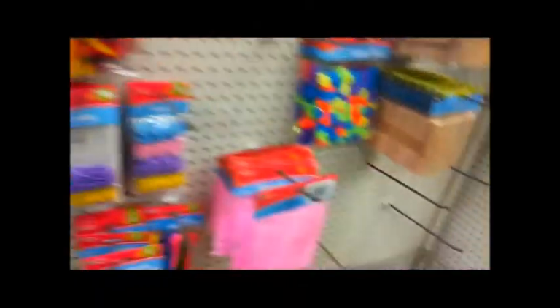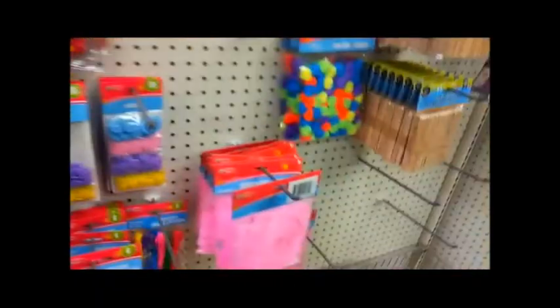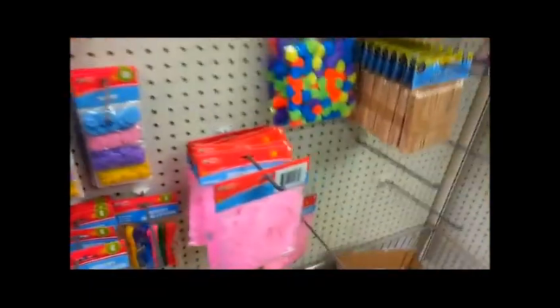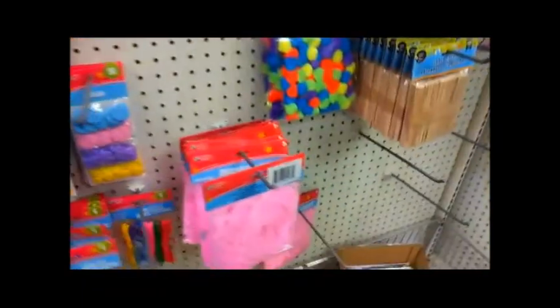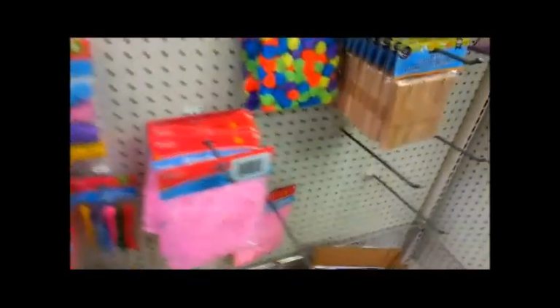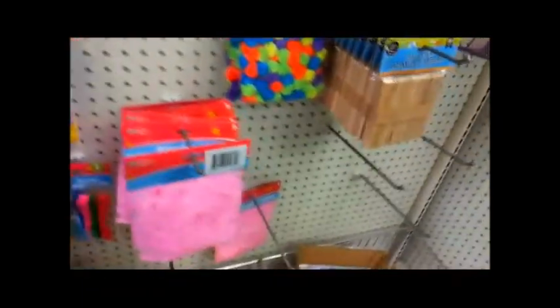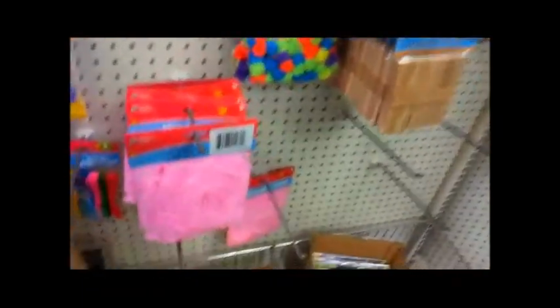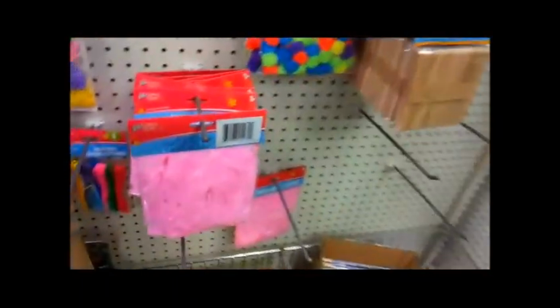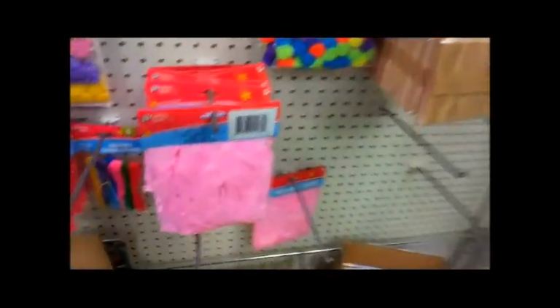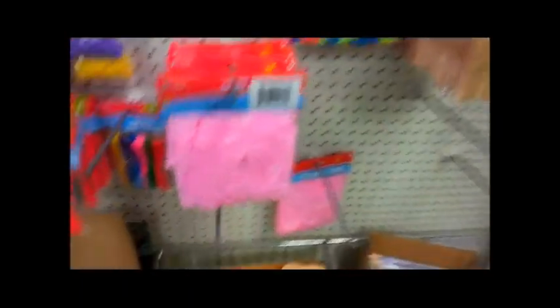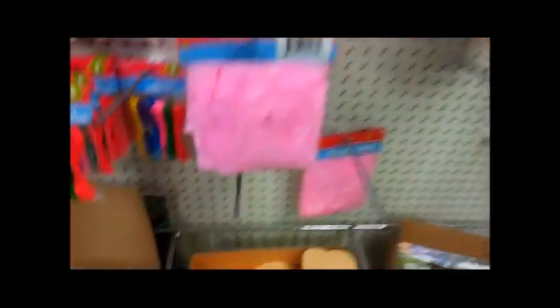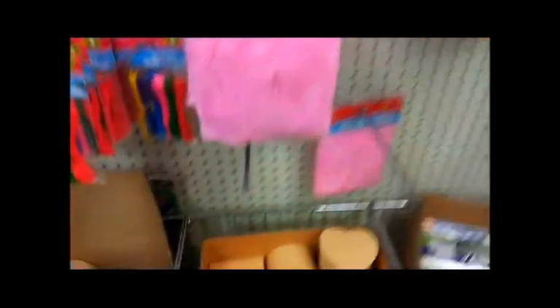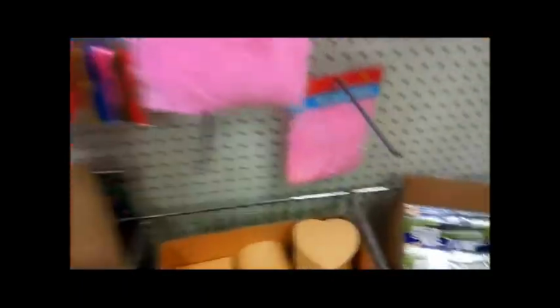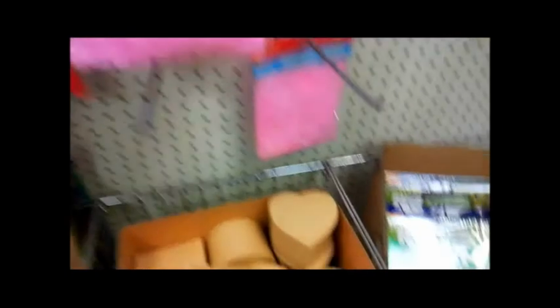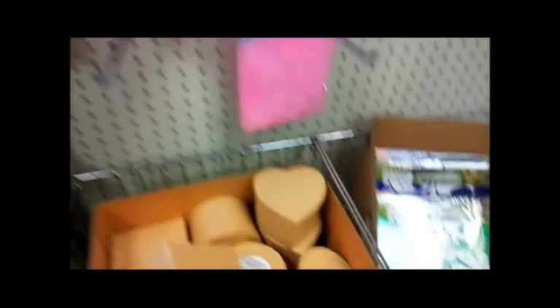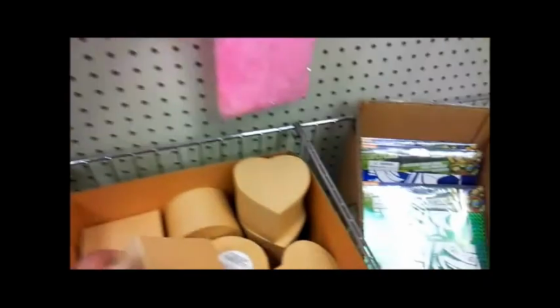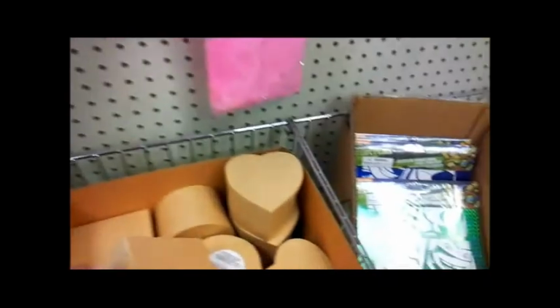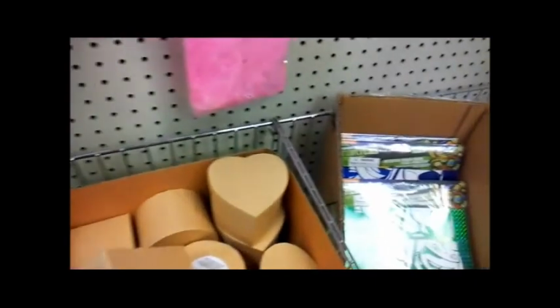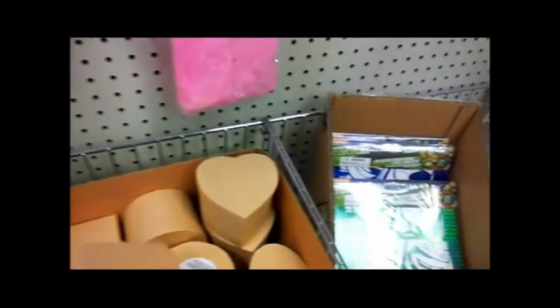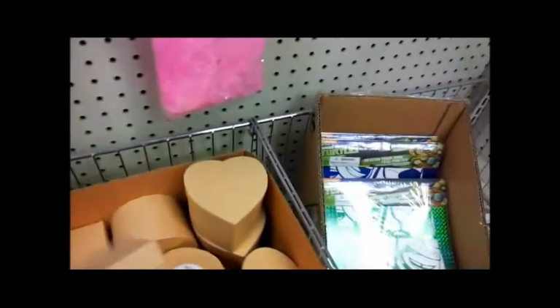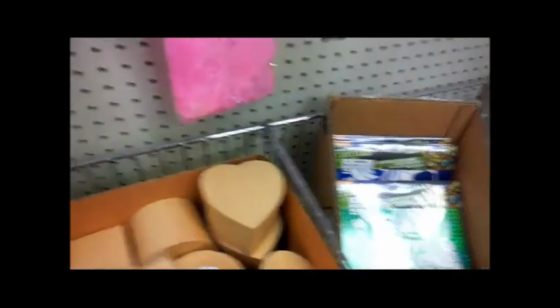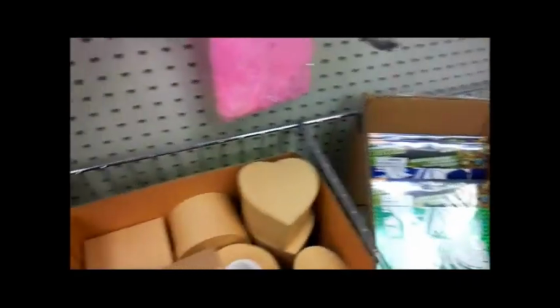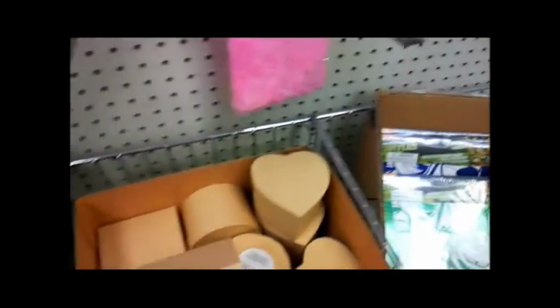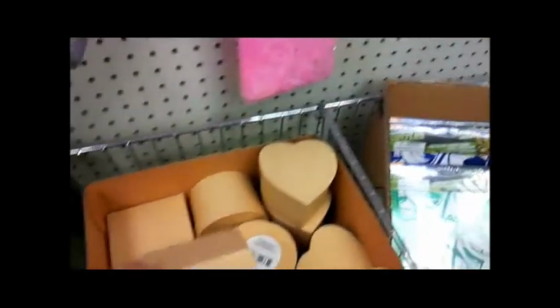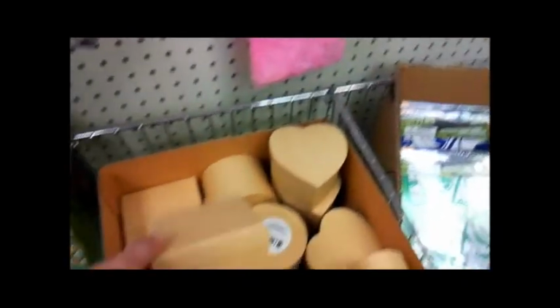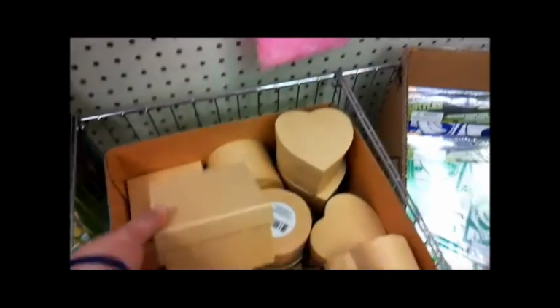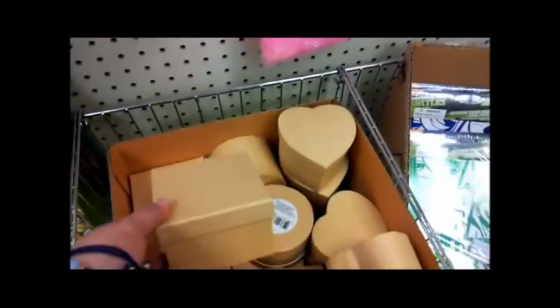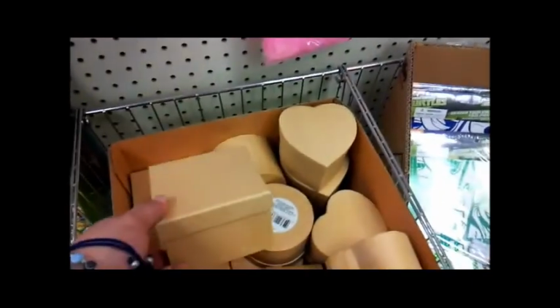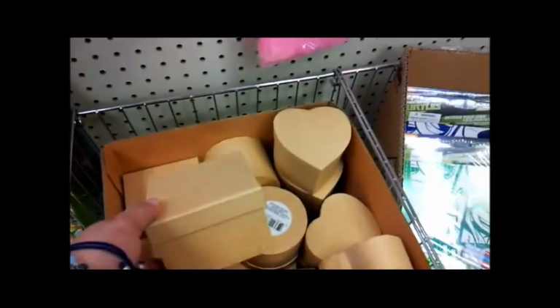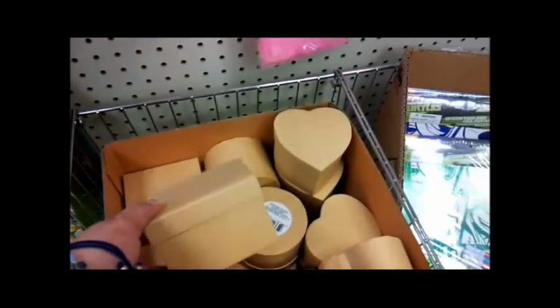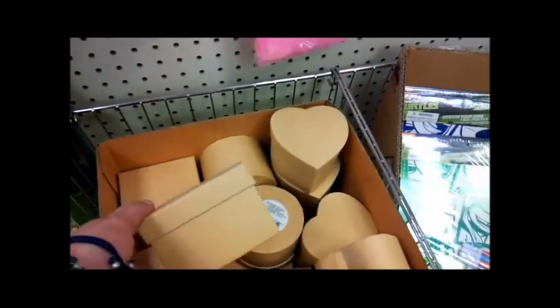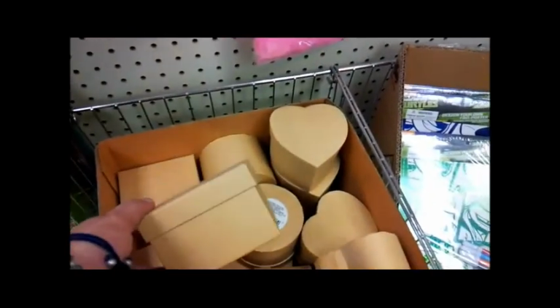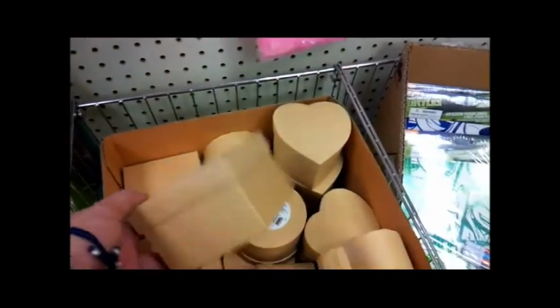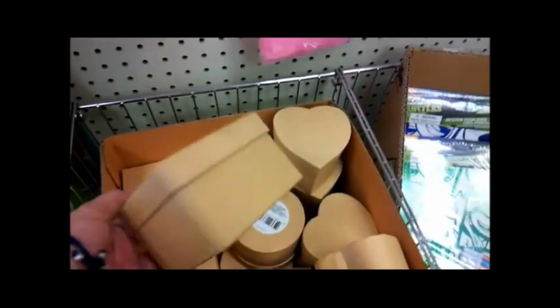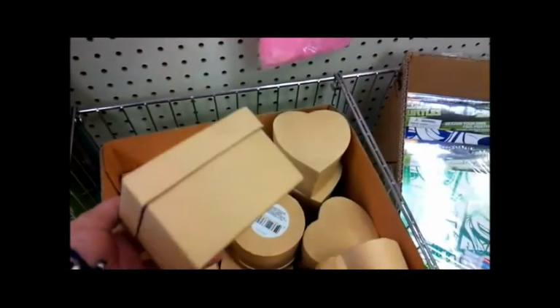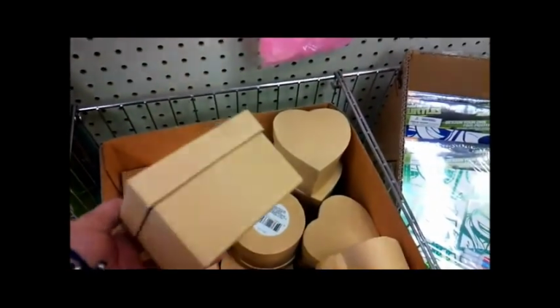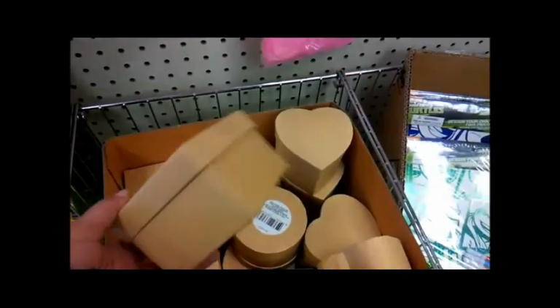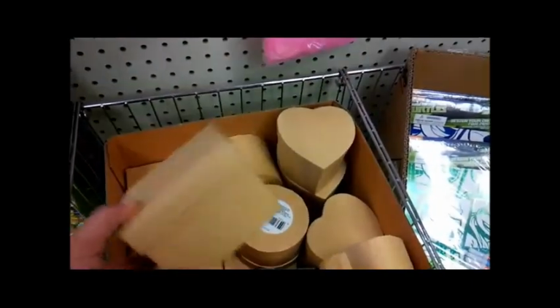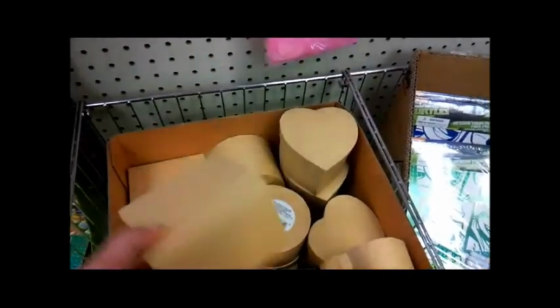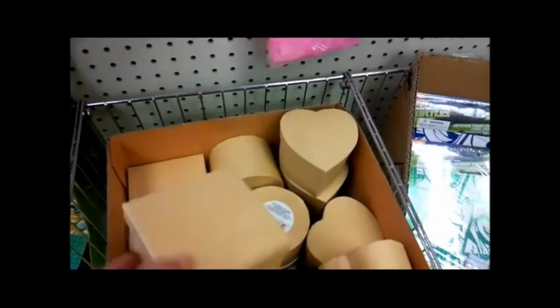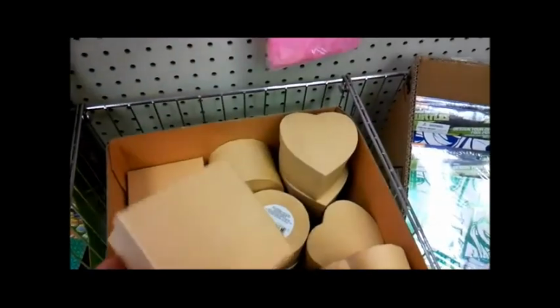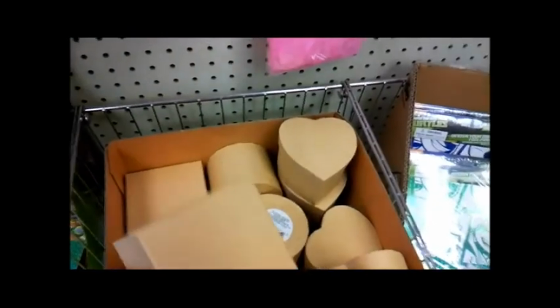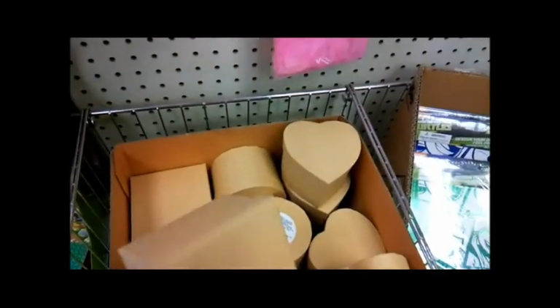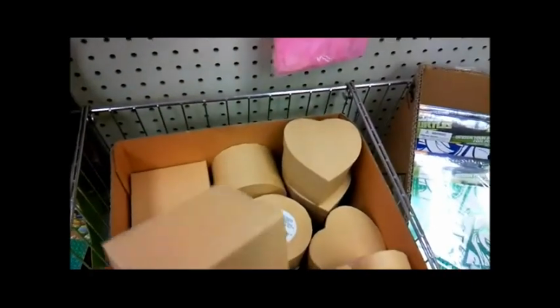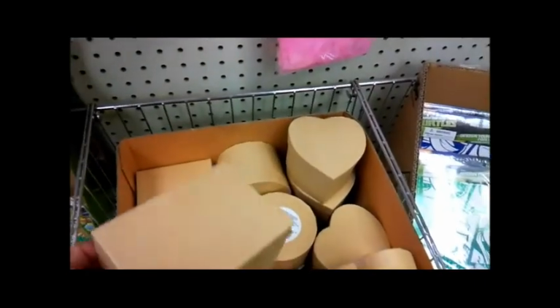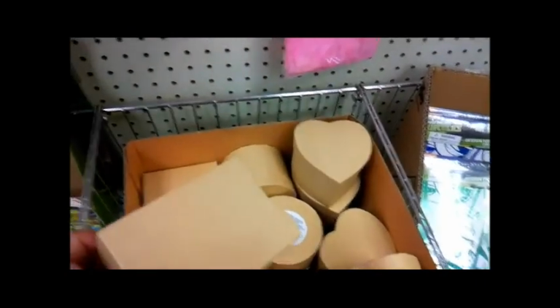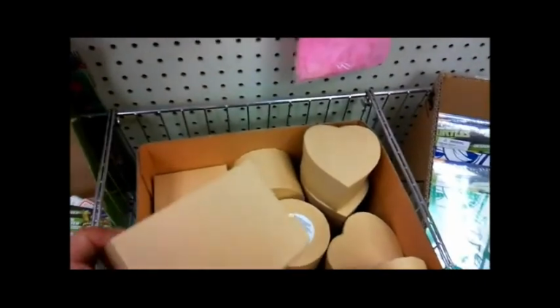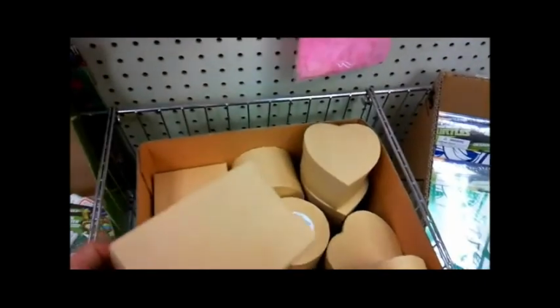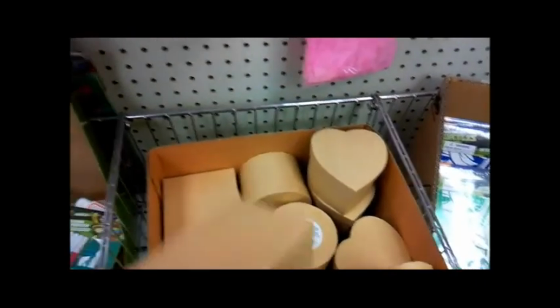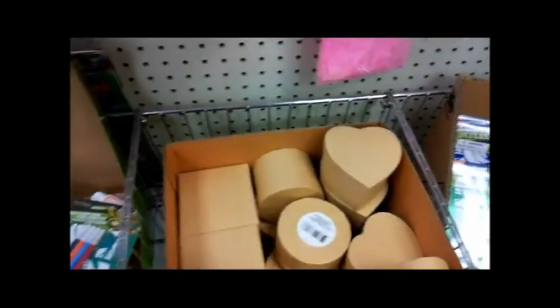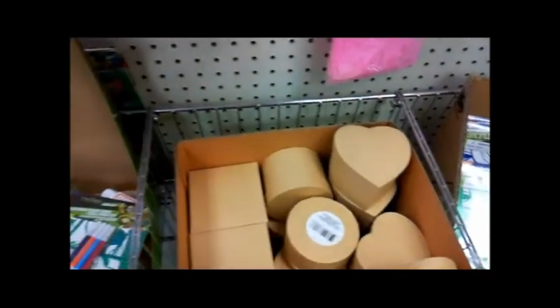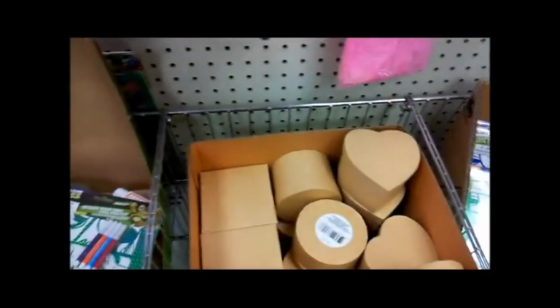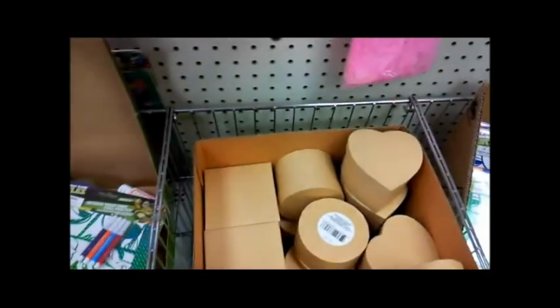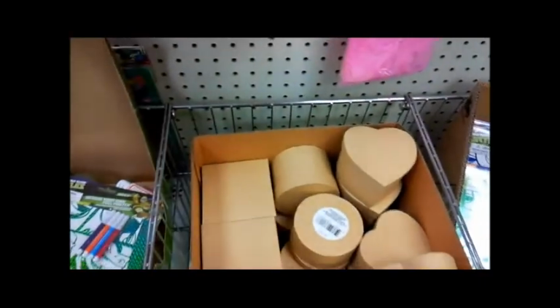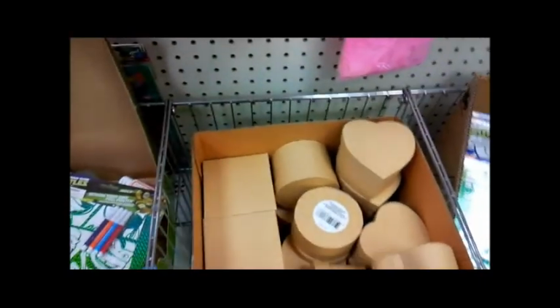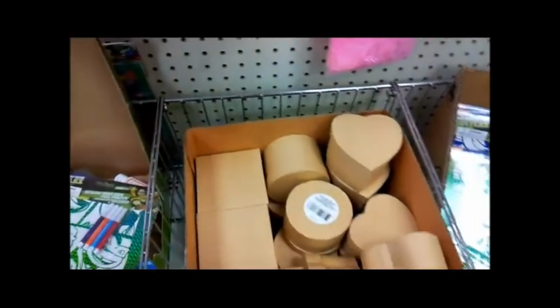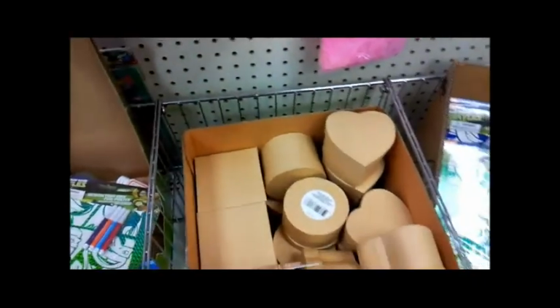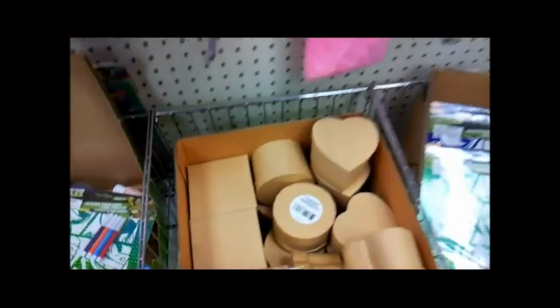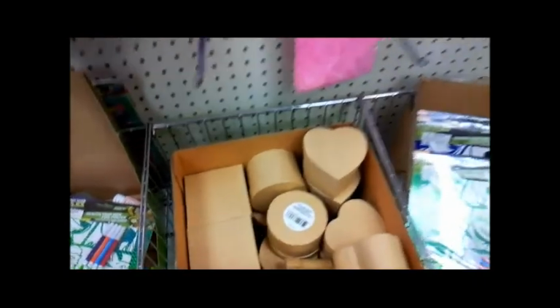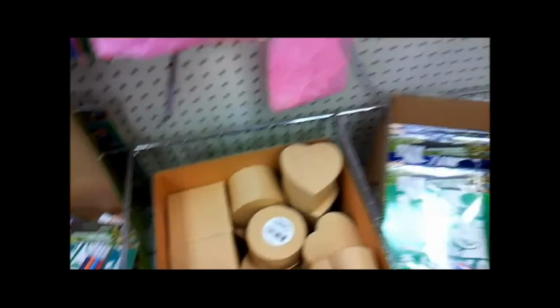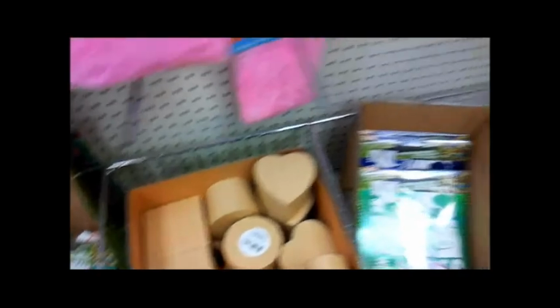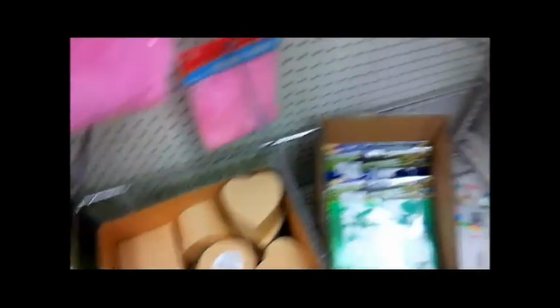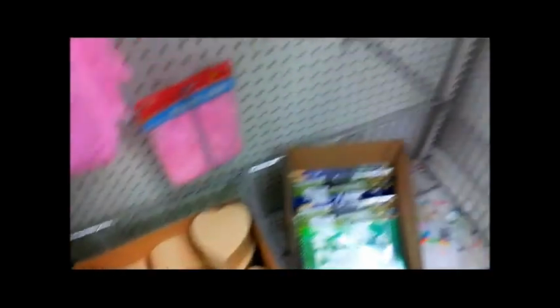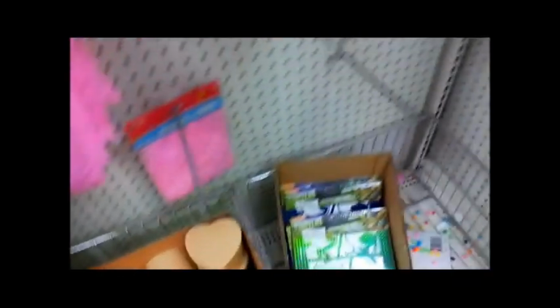They have these cute little boxes here that you can alter. I'm gonna try to take one of these and see if I can alter one.